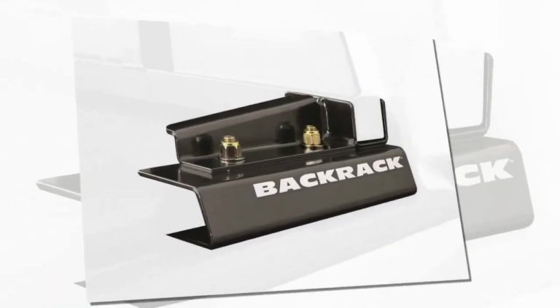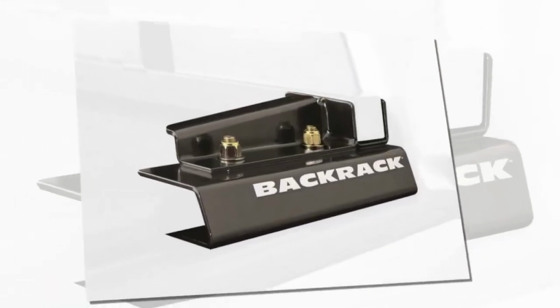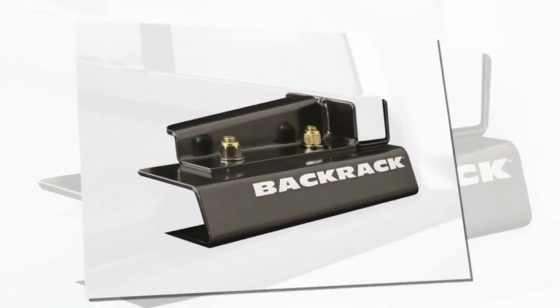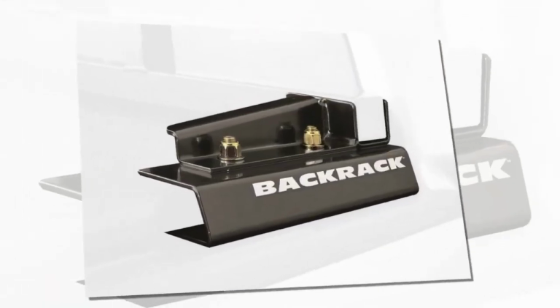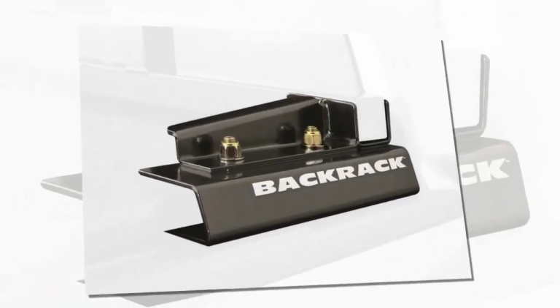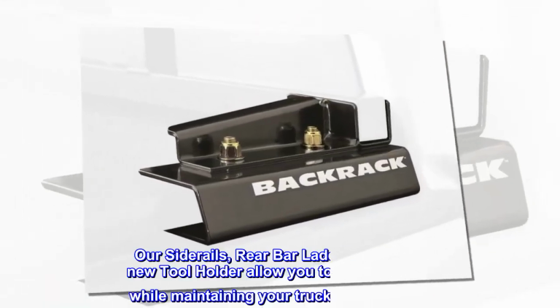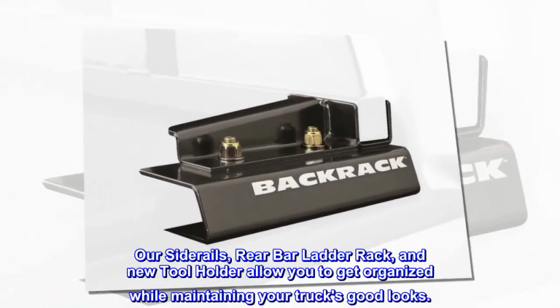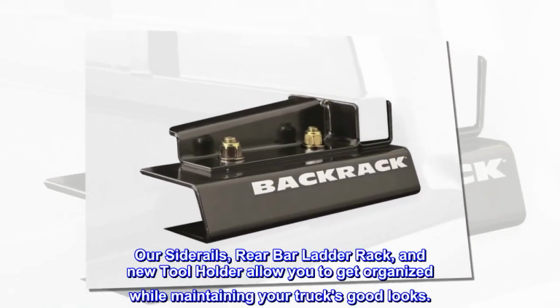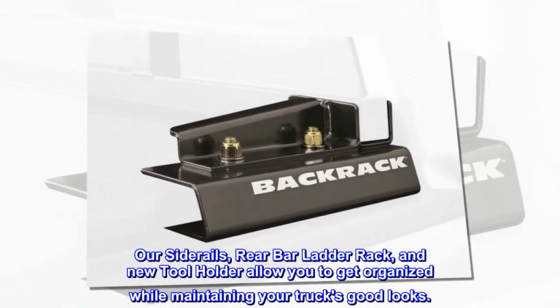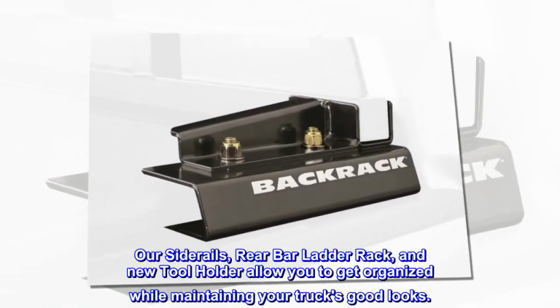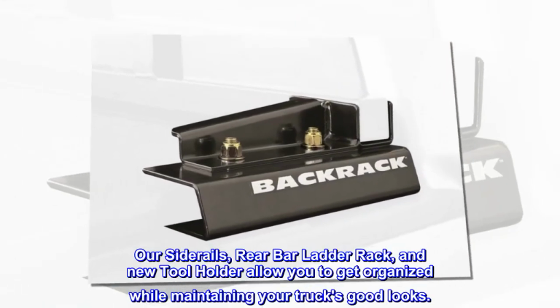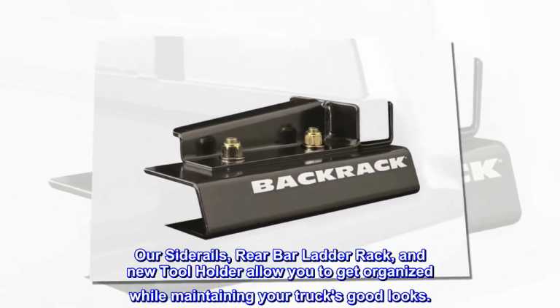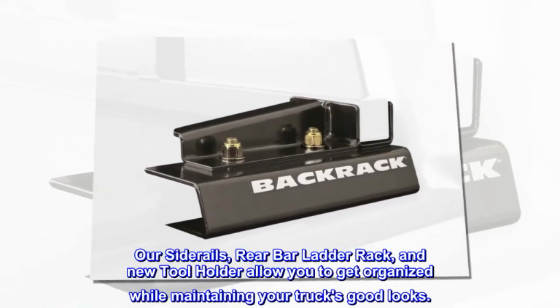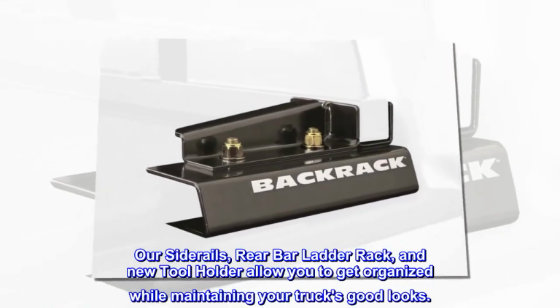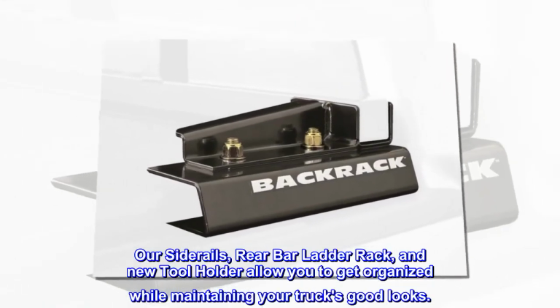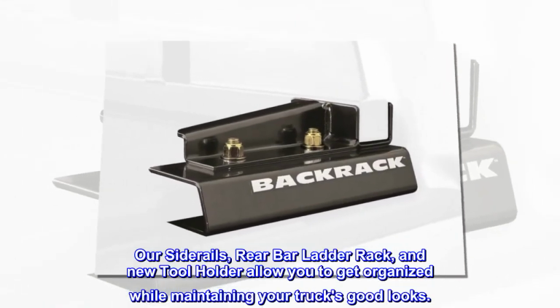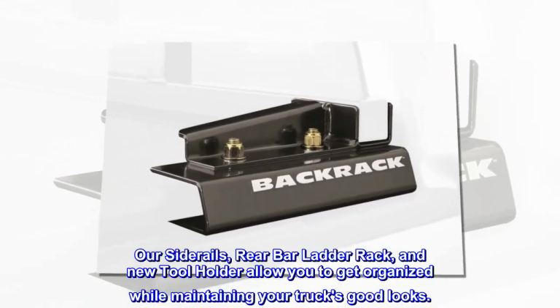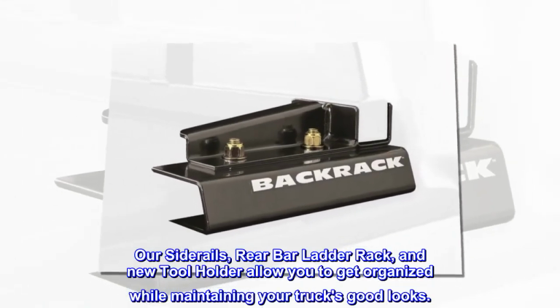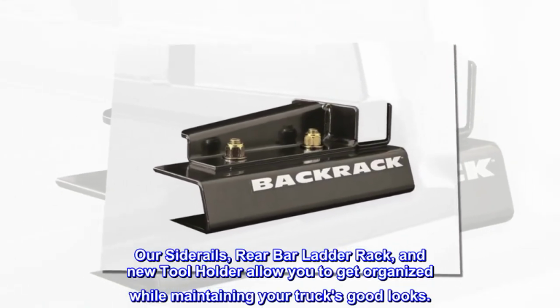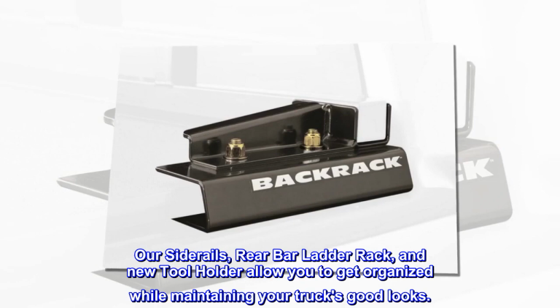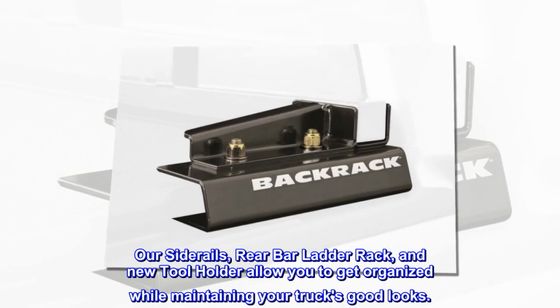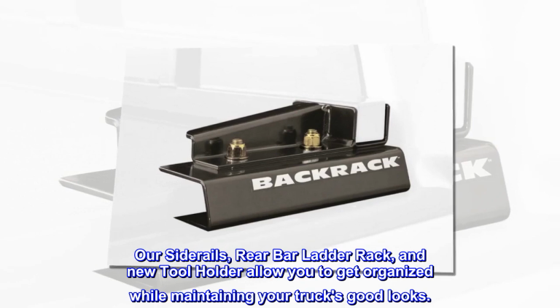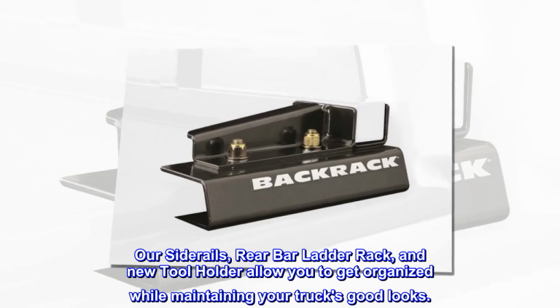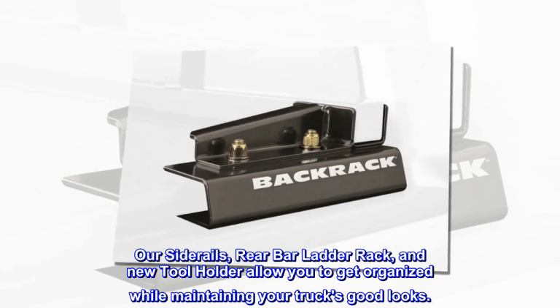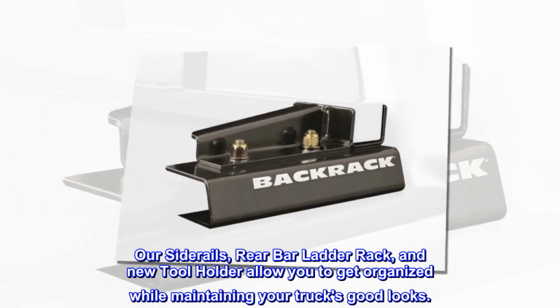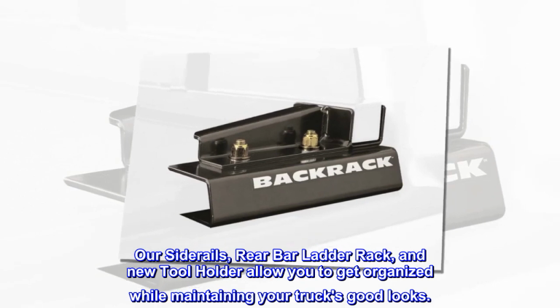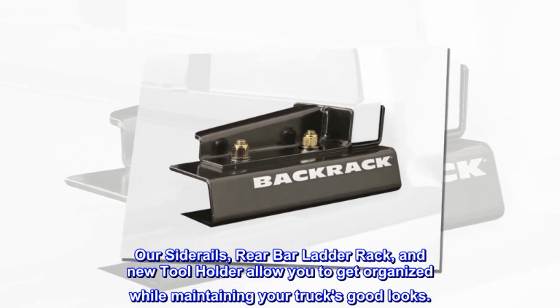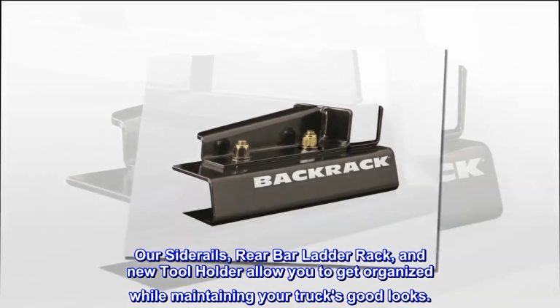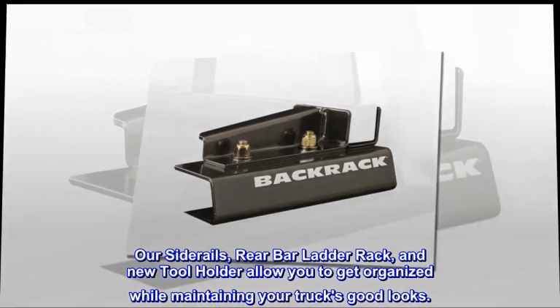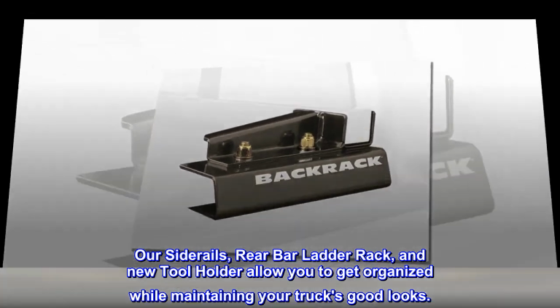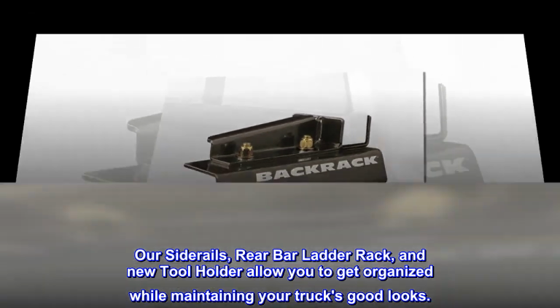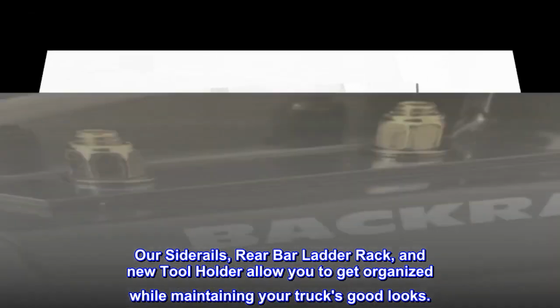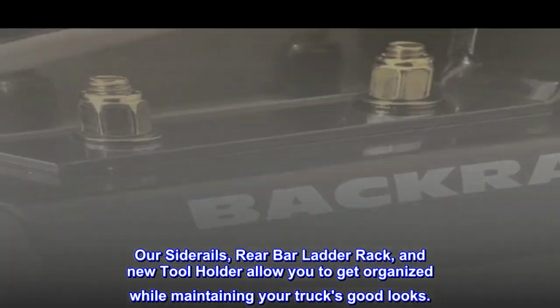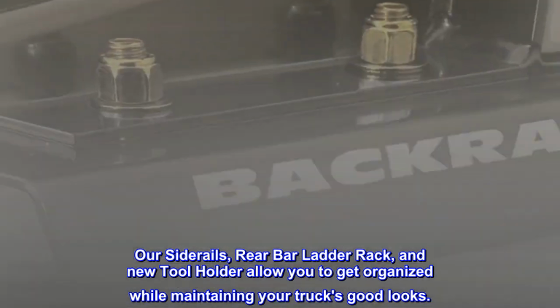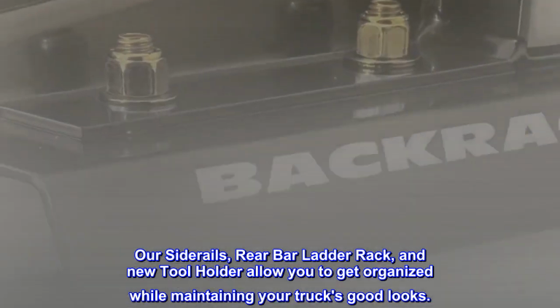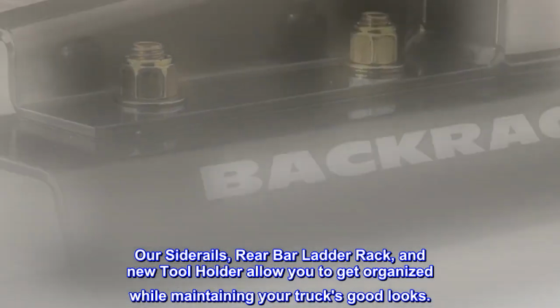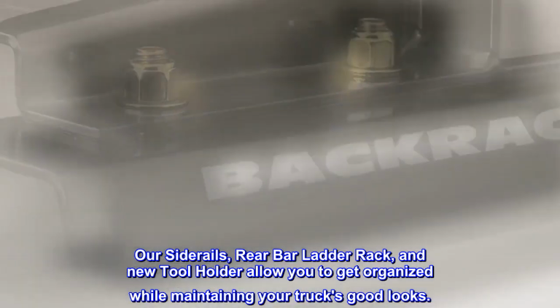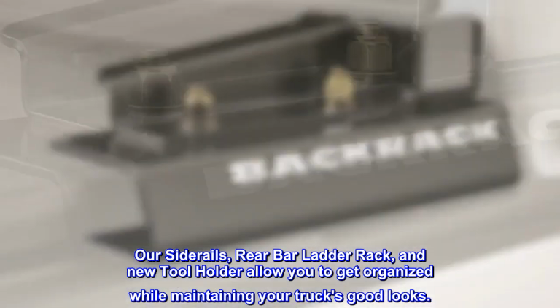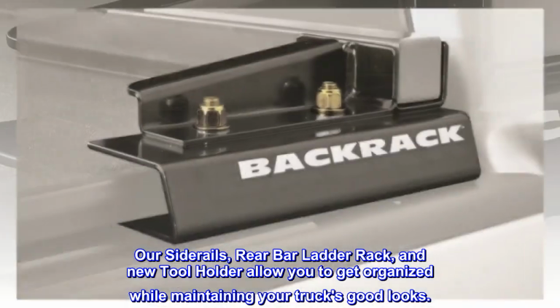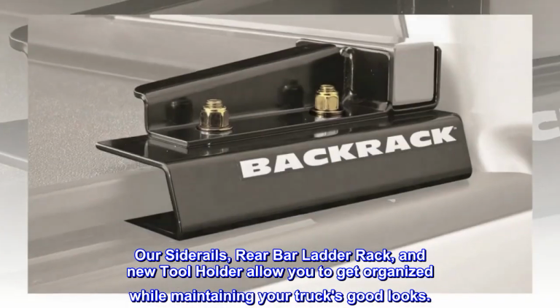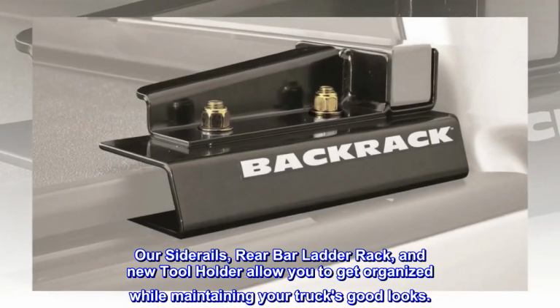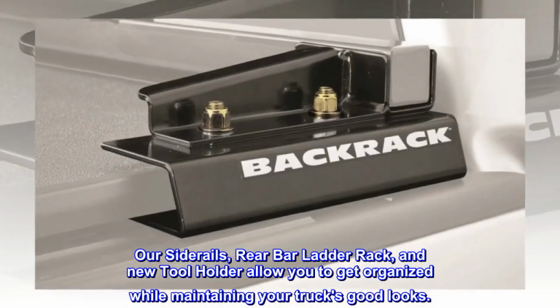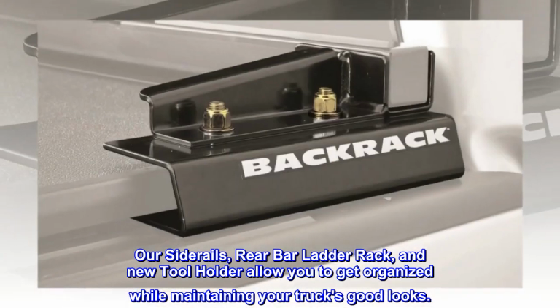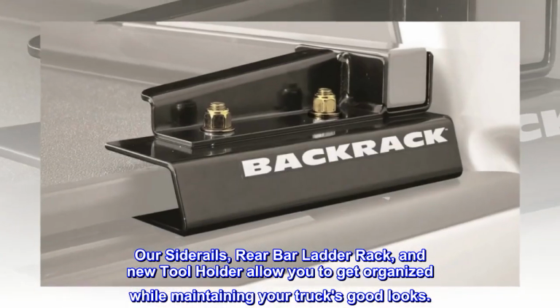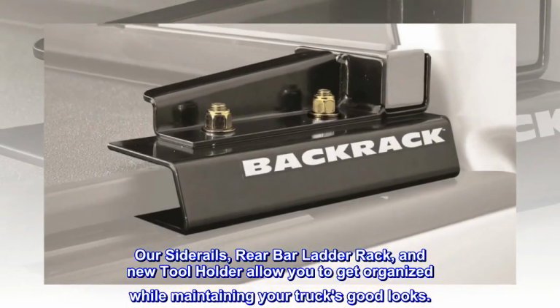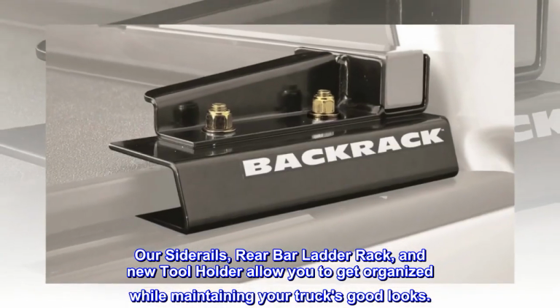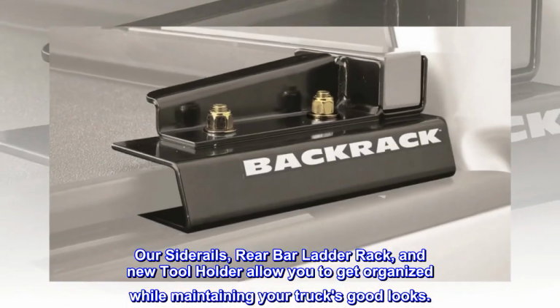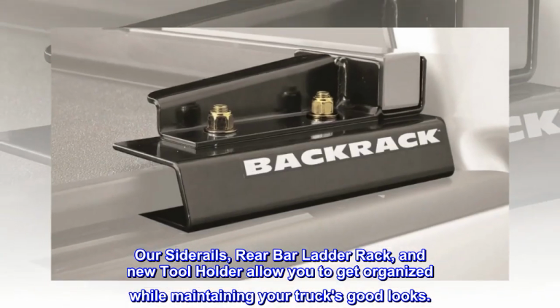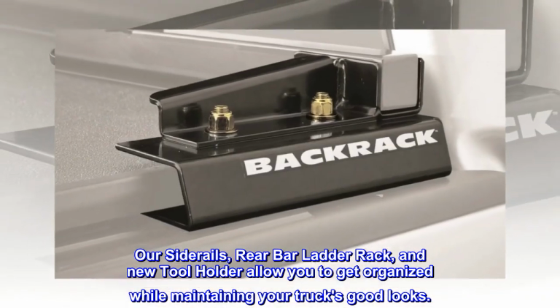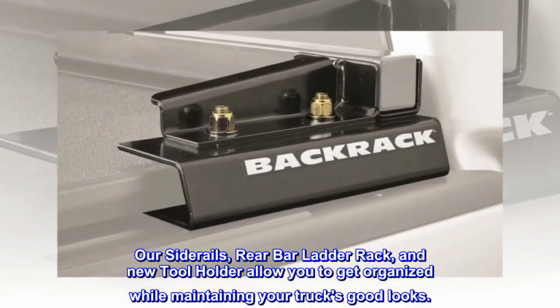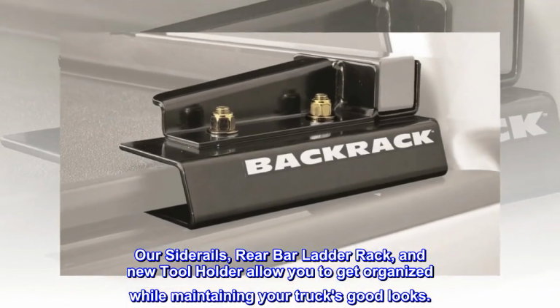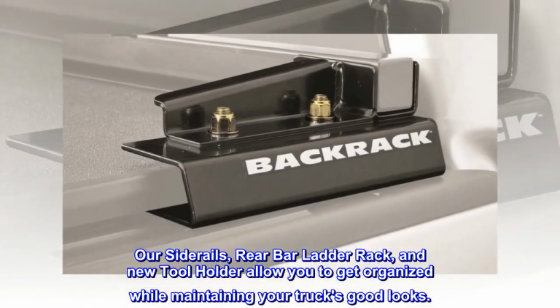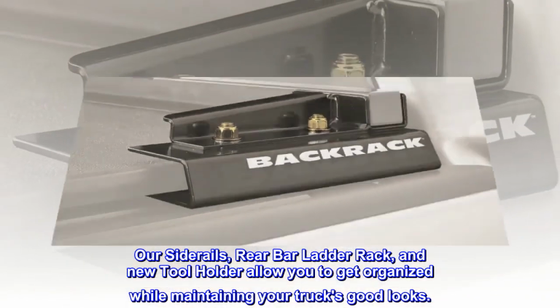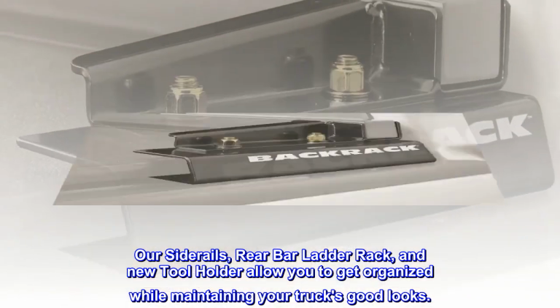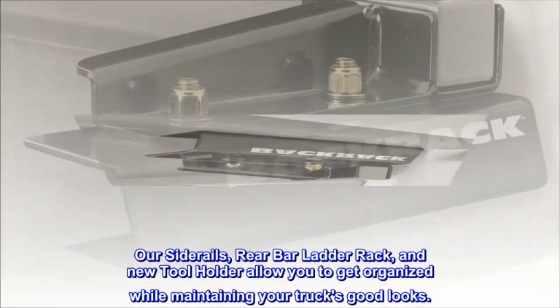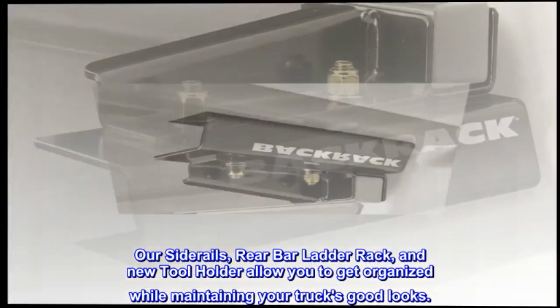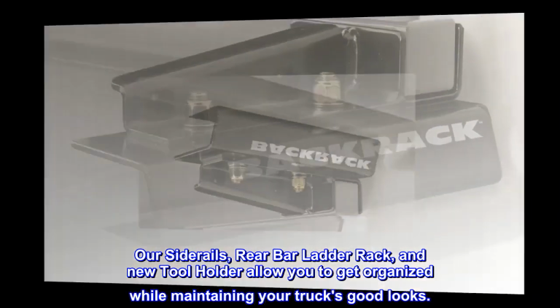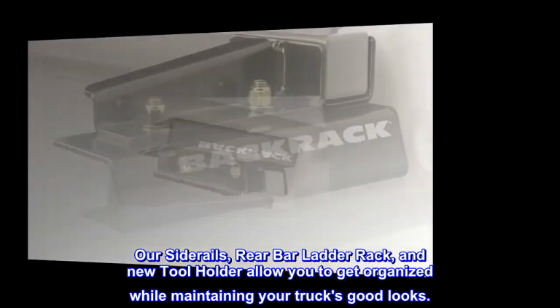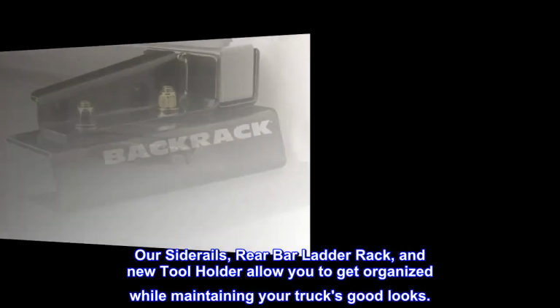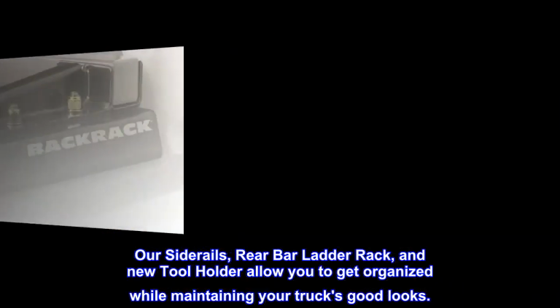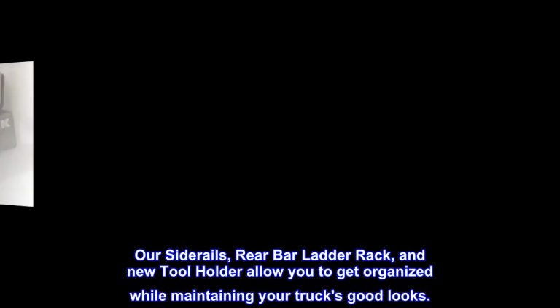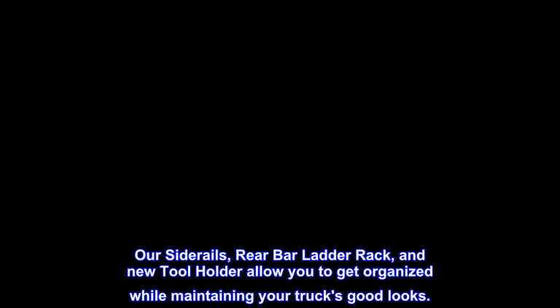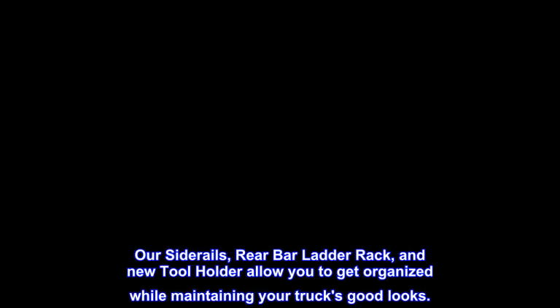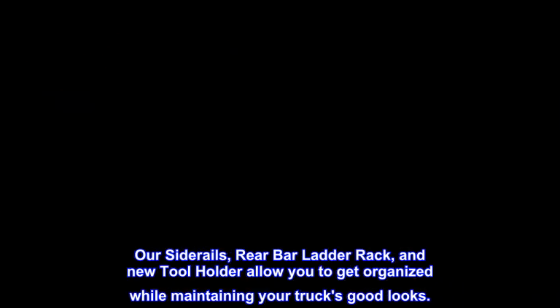Our side rails, rear bar ladder rack, and new tool holder allow you to get organized while maintaining your truck's good looks.